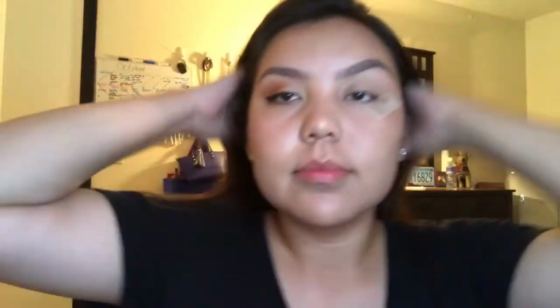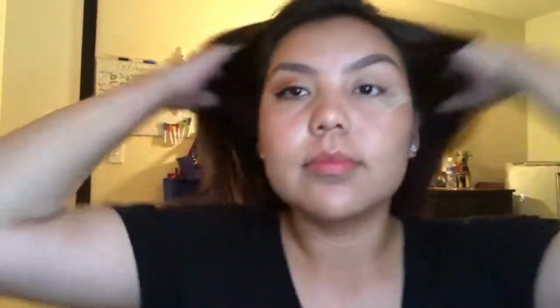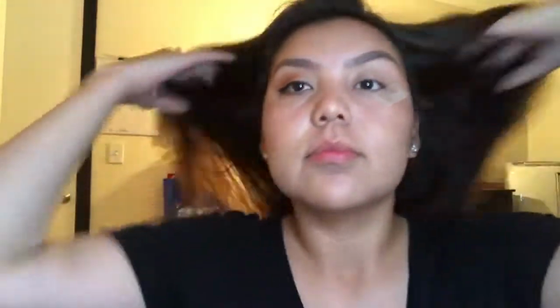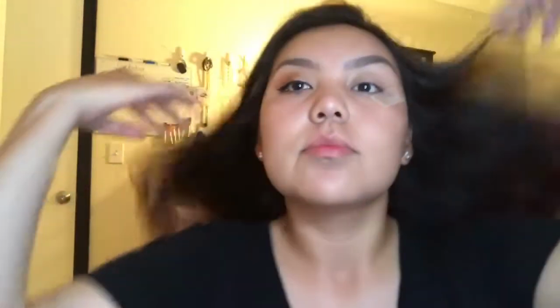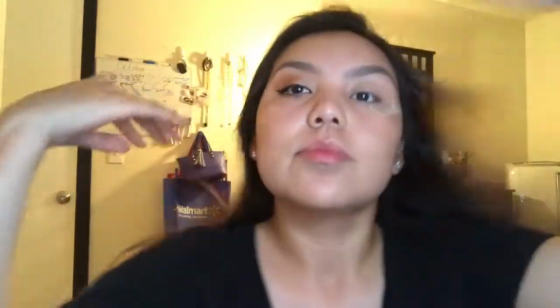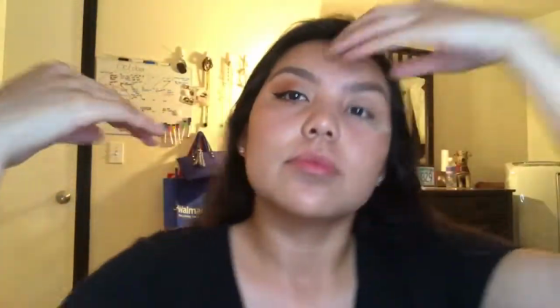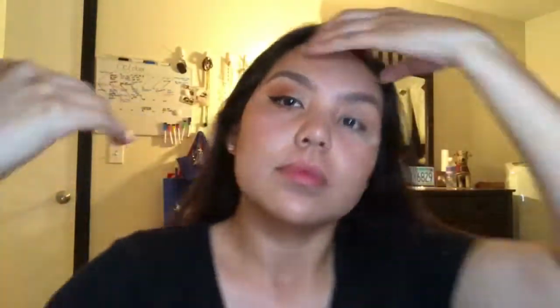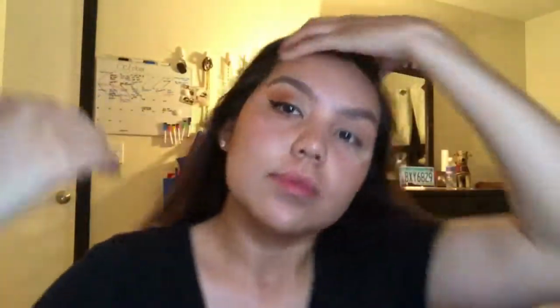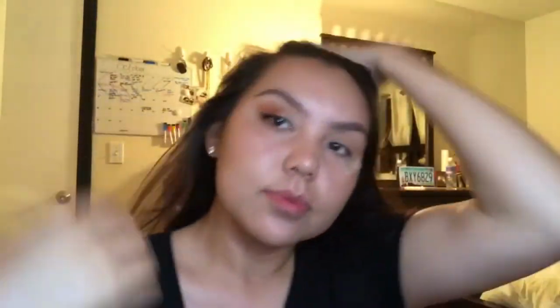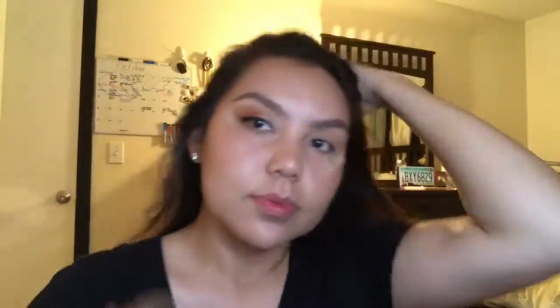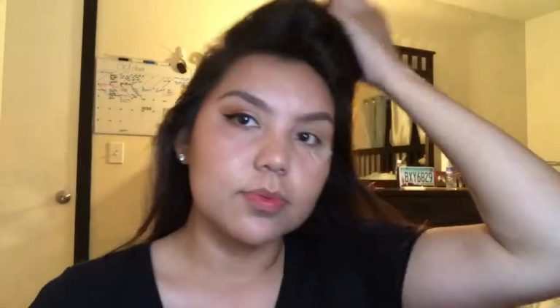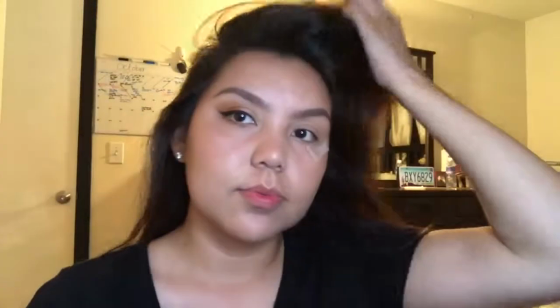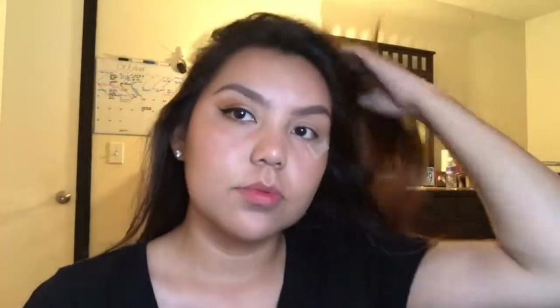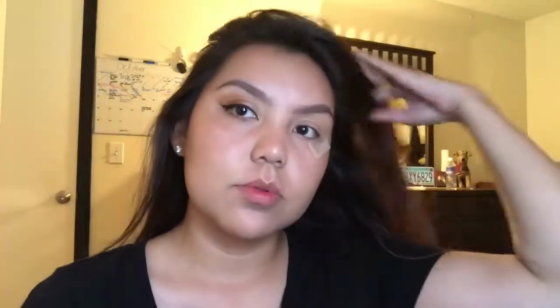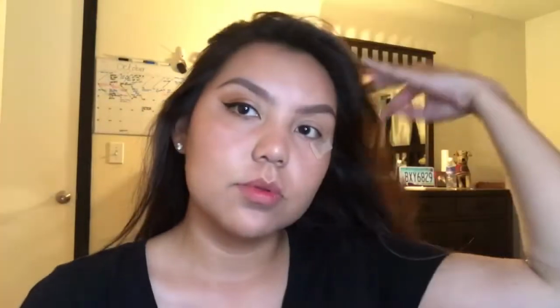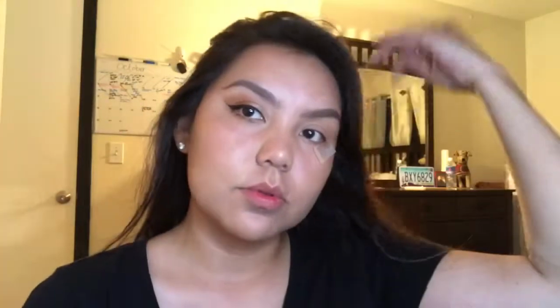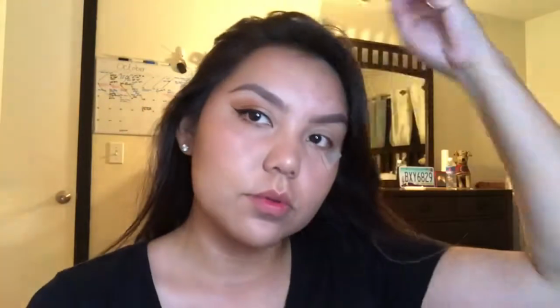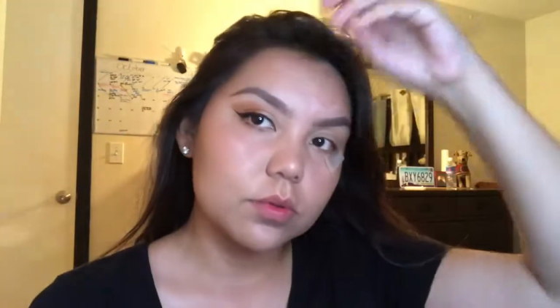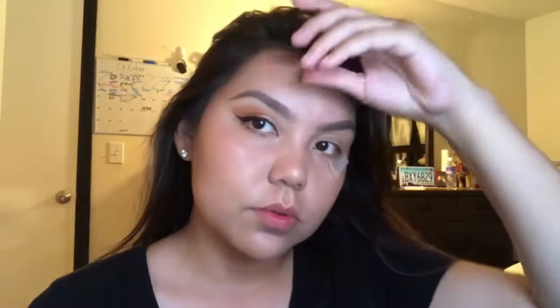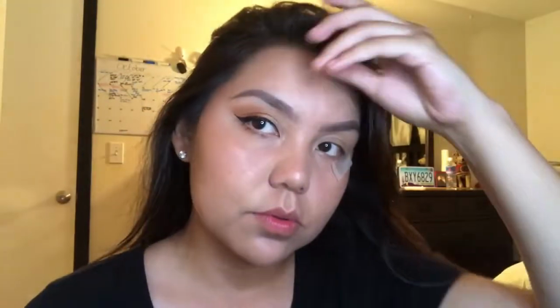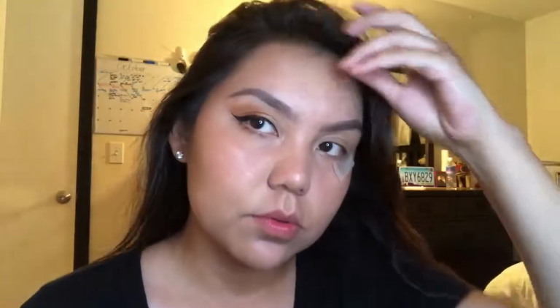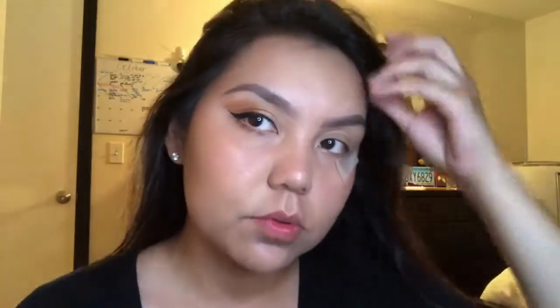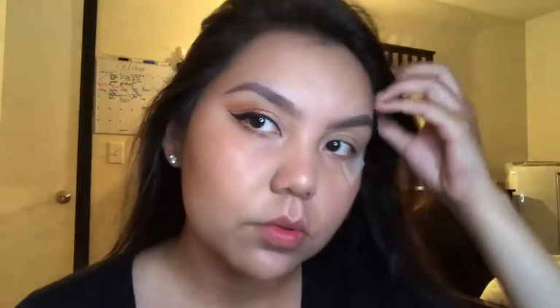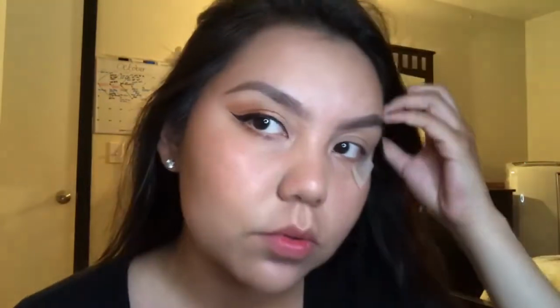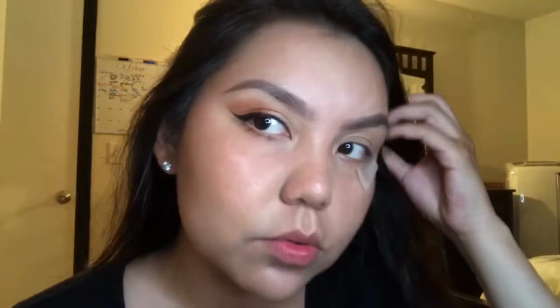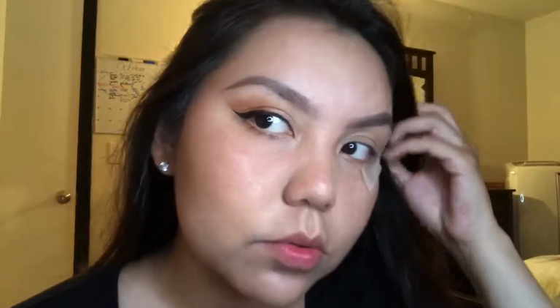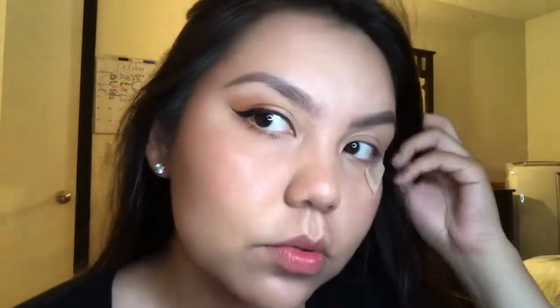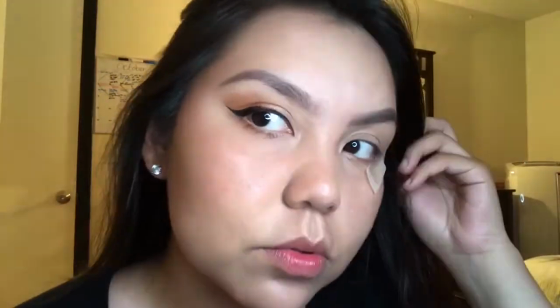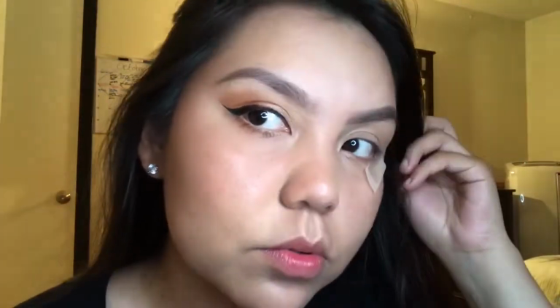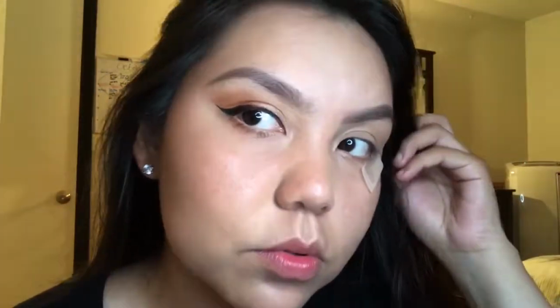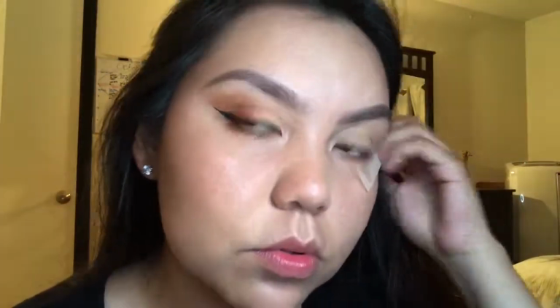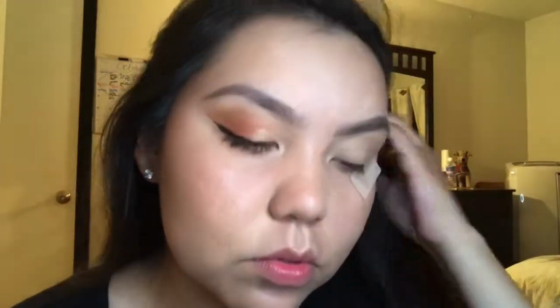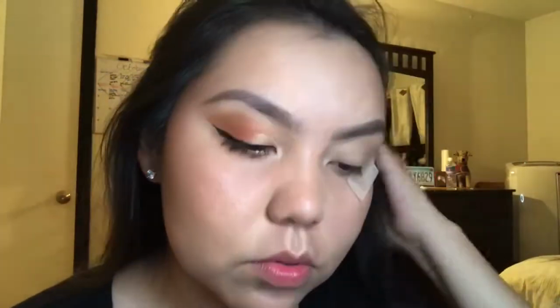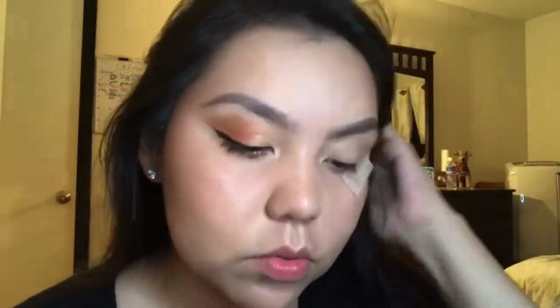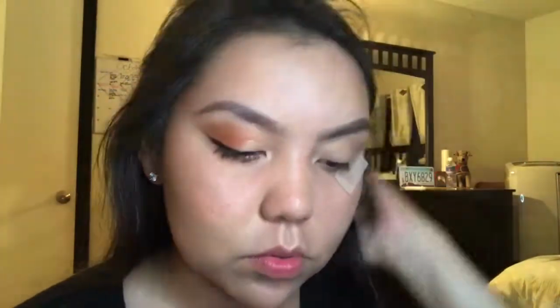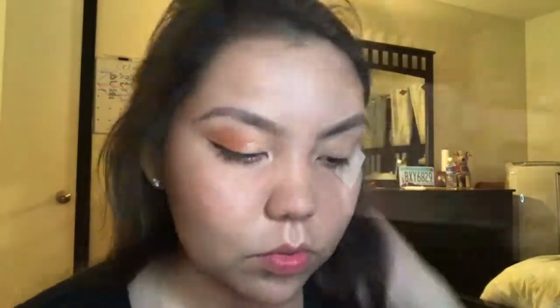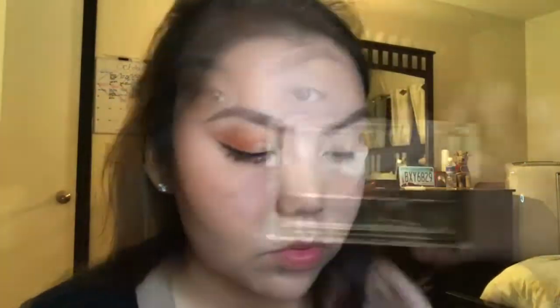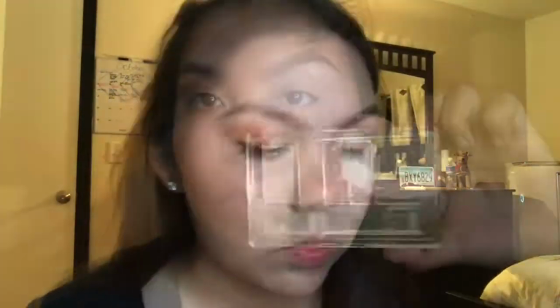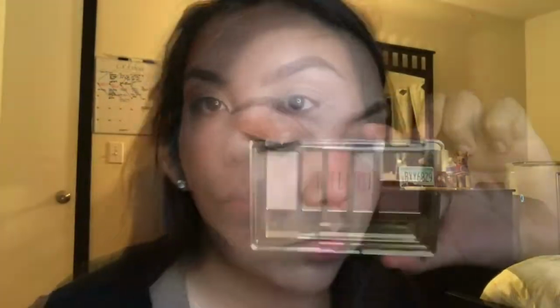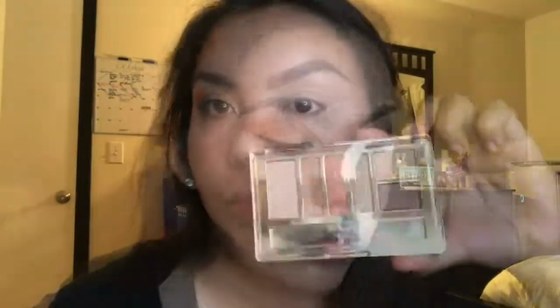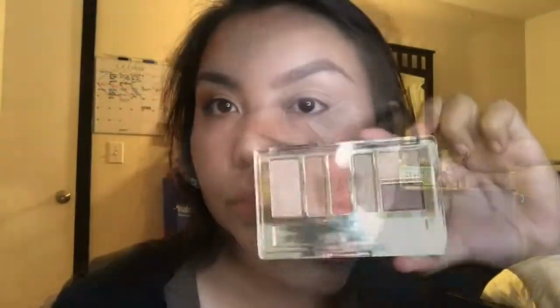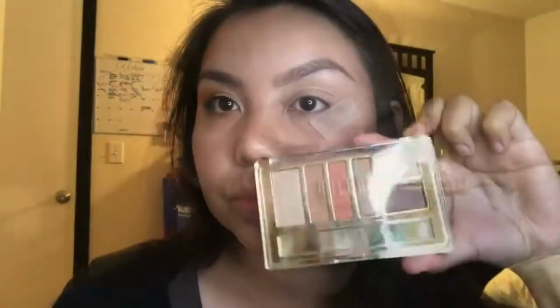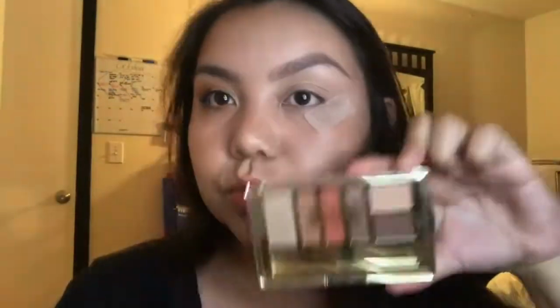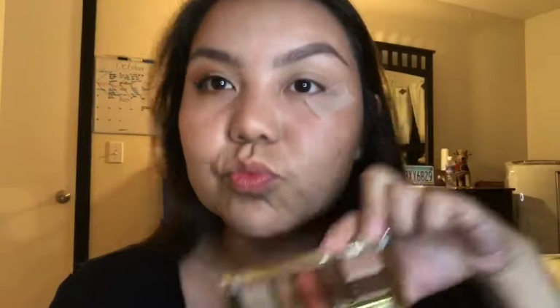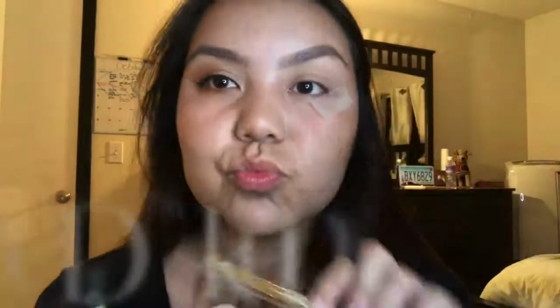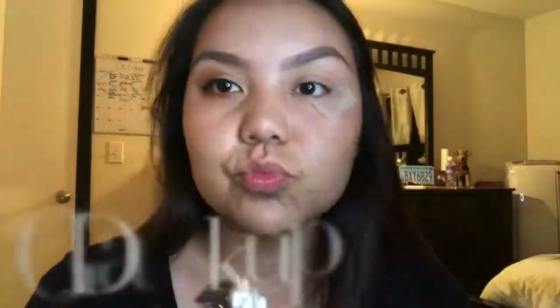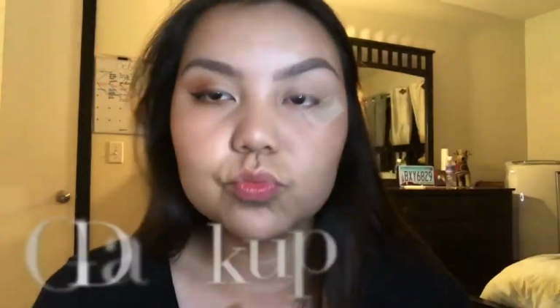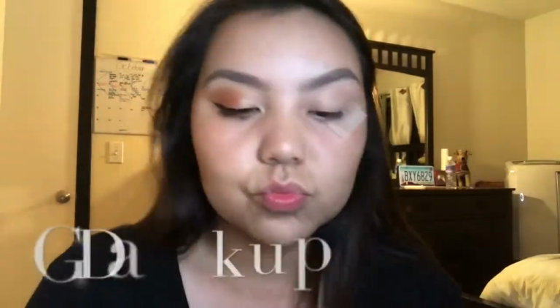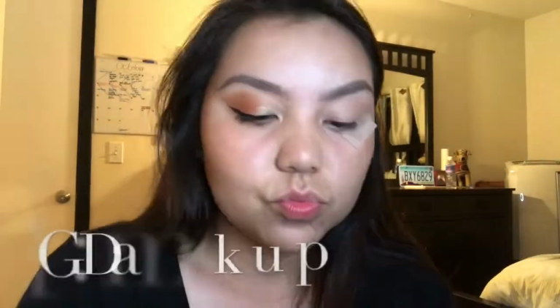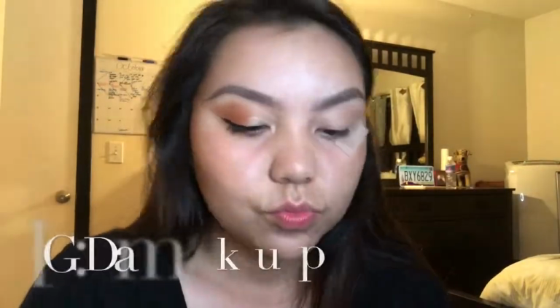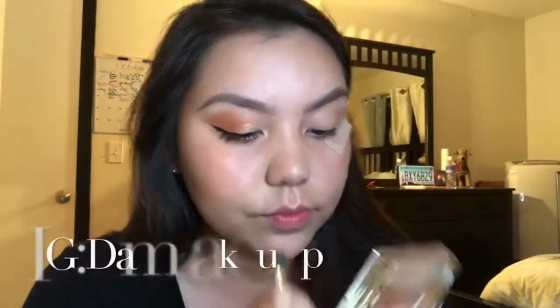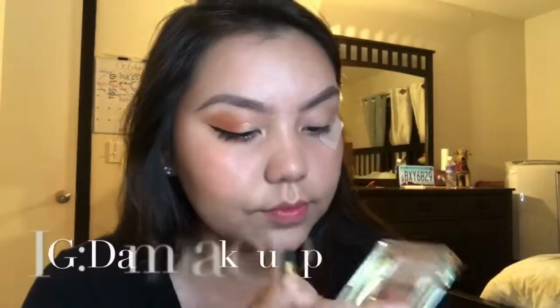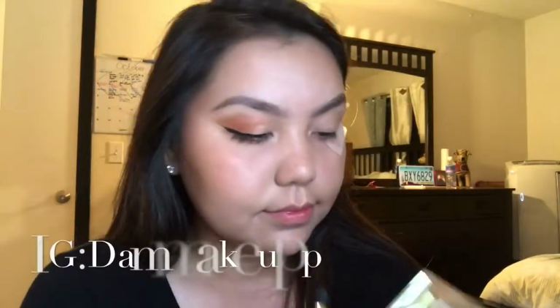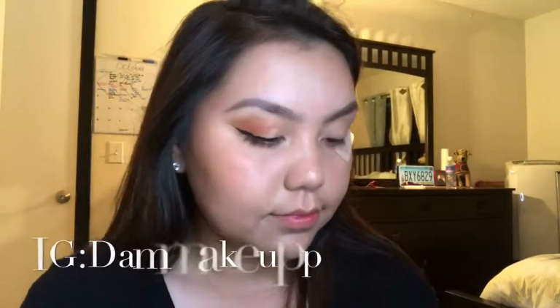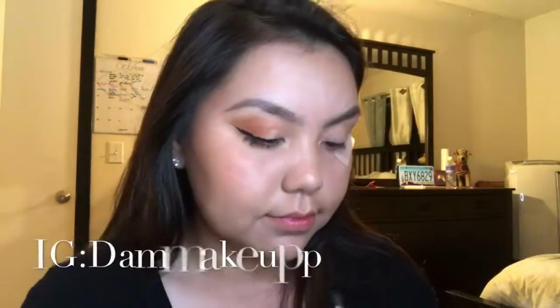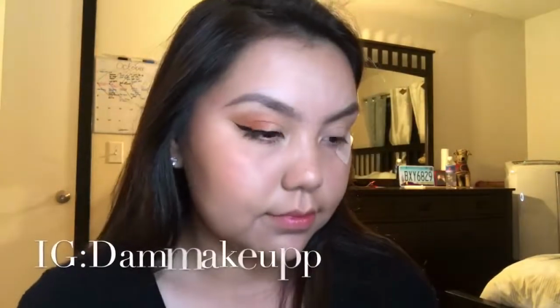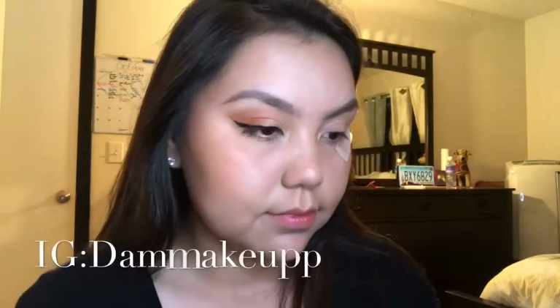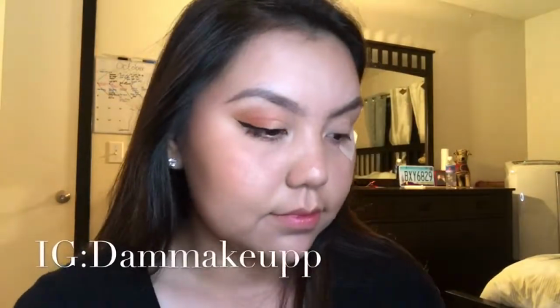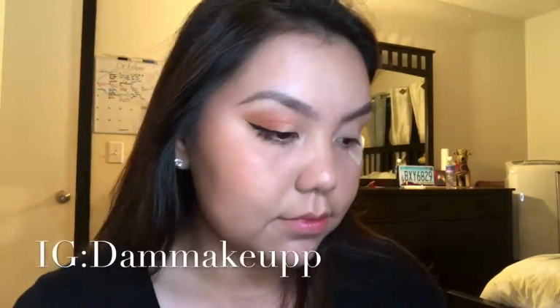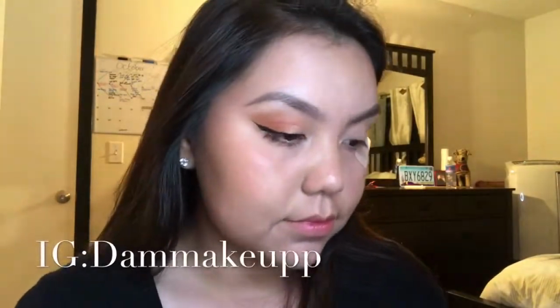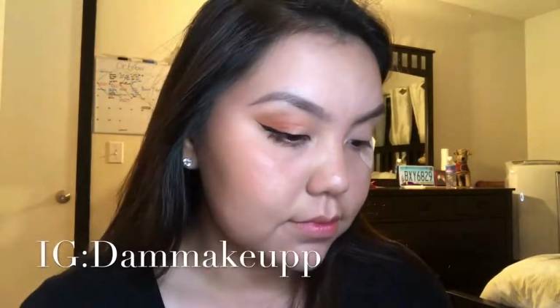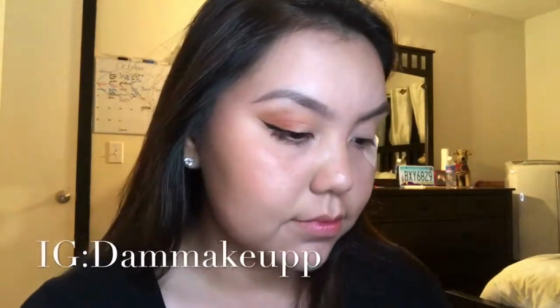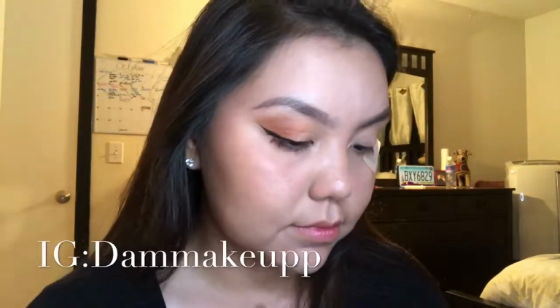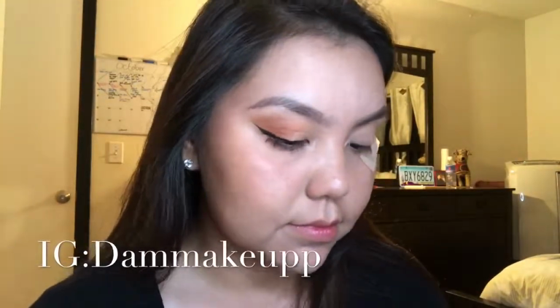Hey guys, welcome back to our channel. In today's video, it's going to be about this eye look I just did recently with the Milani eyeshadow palette.